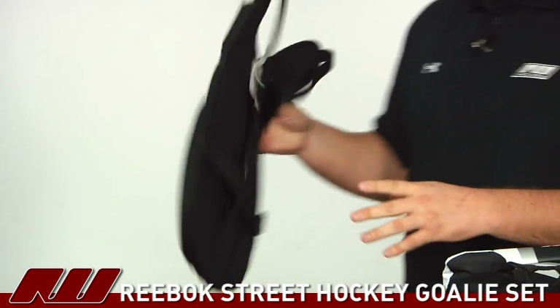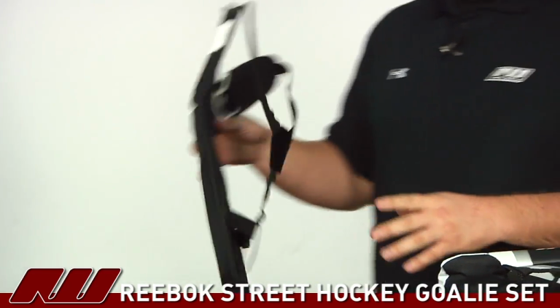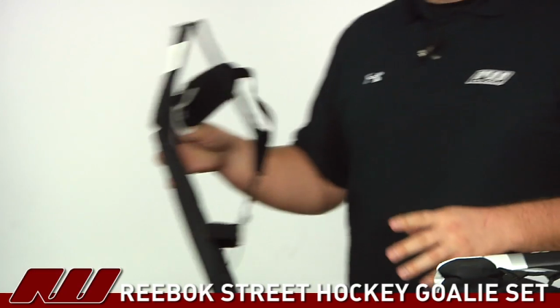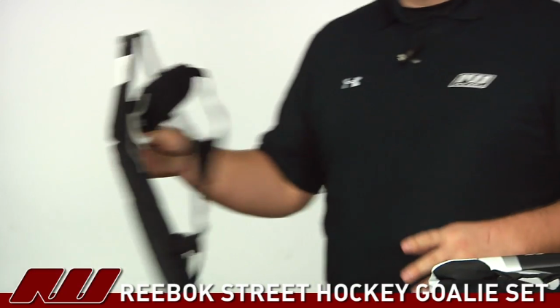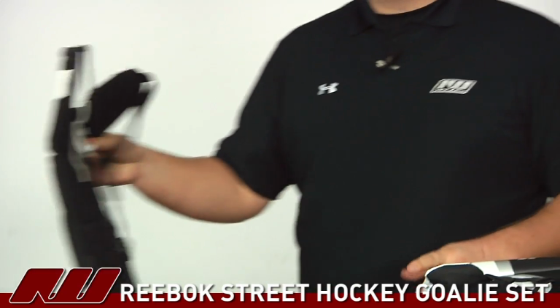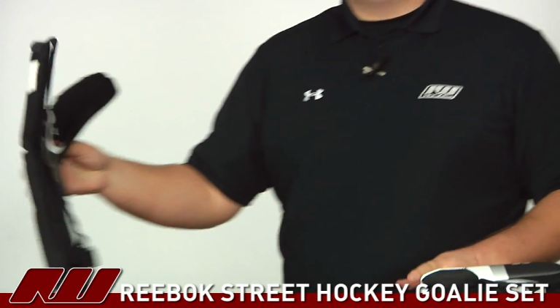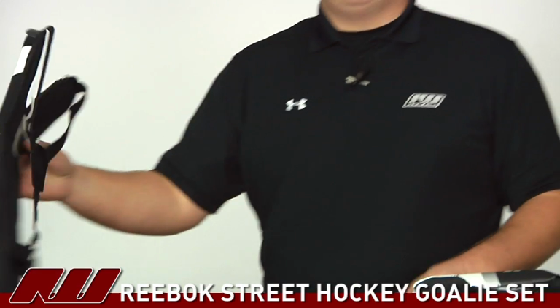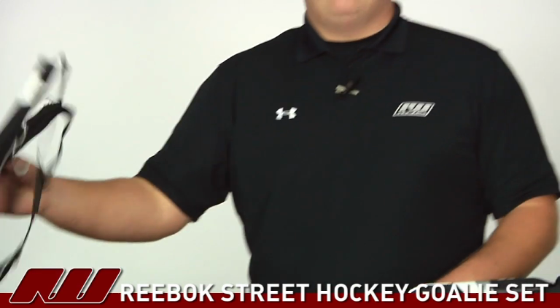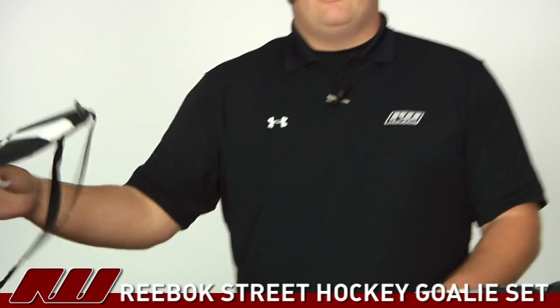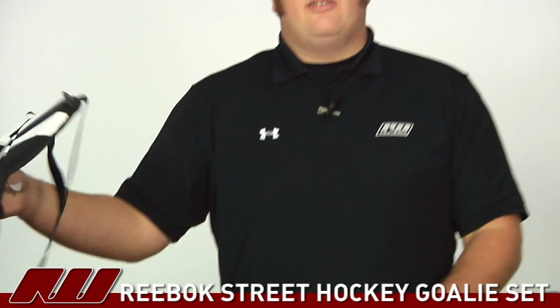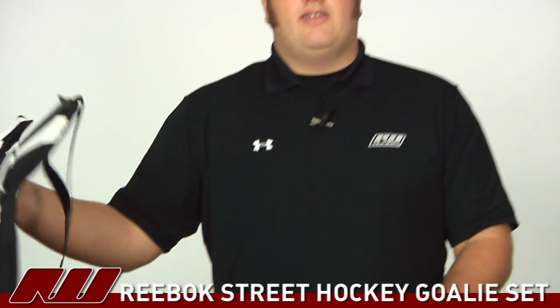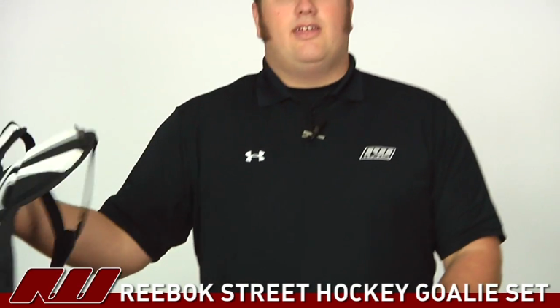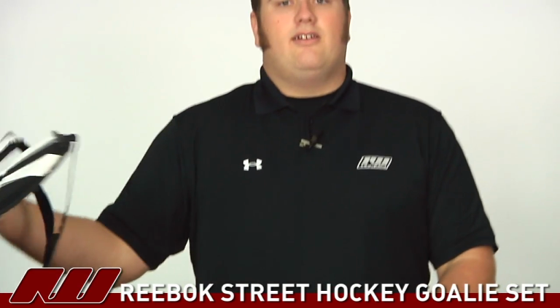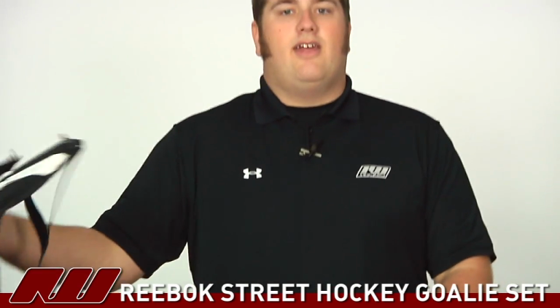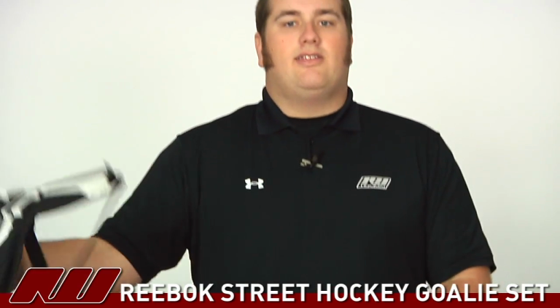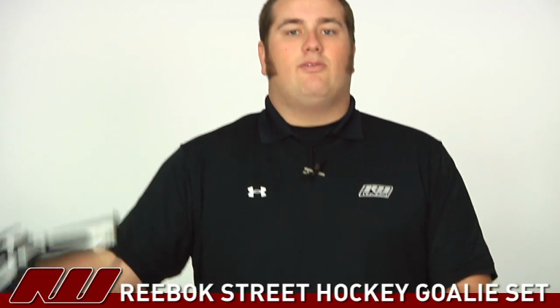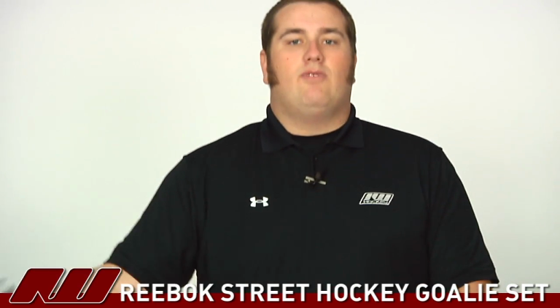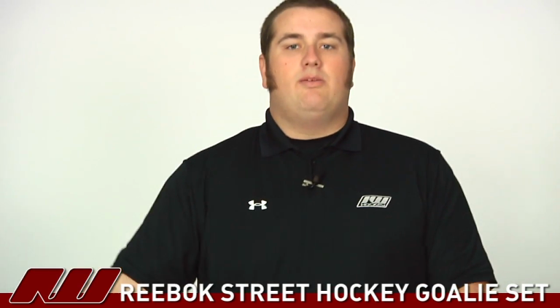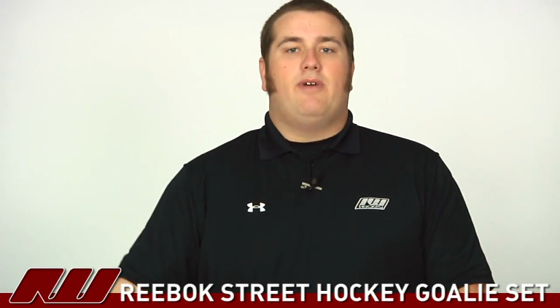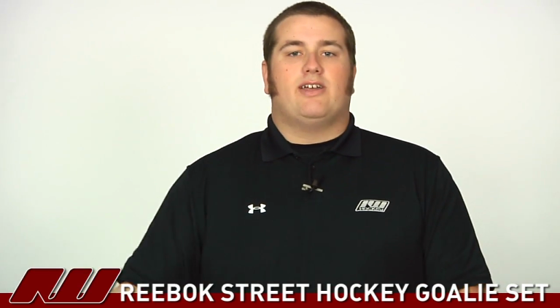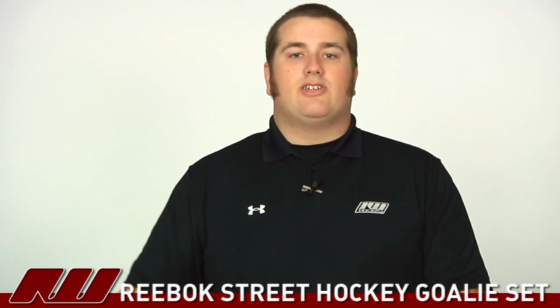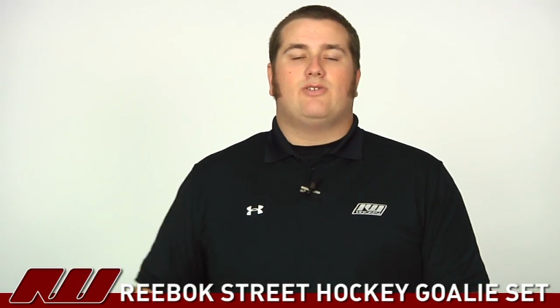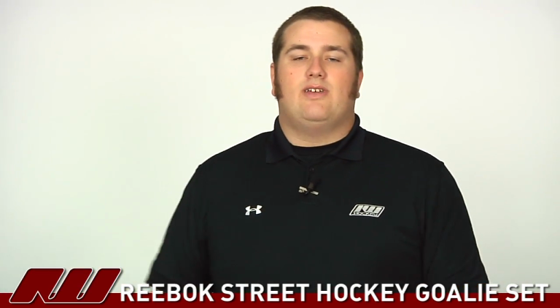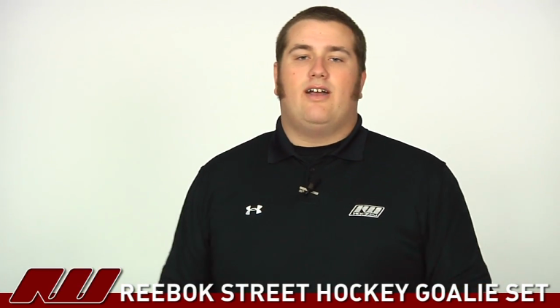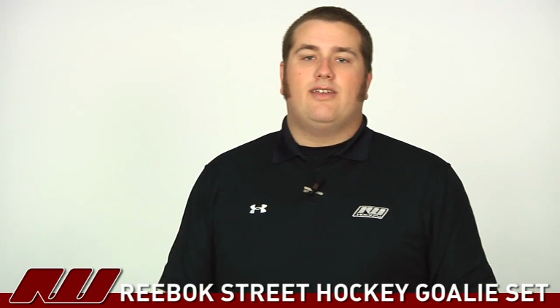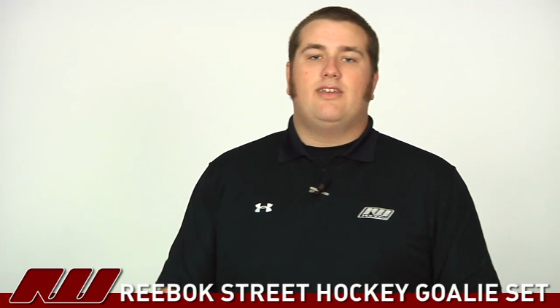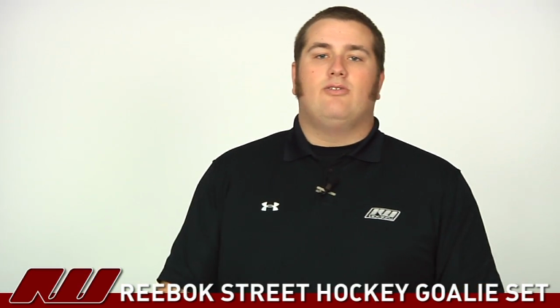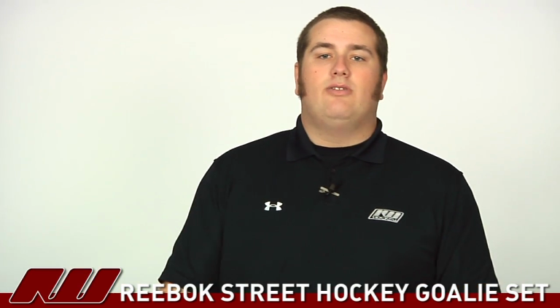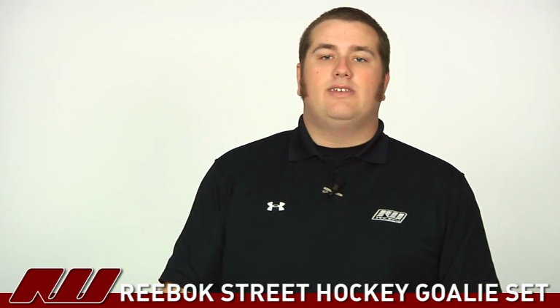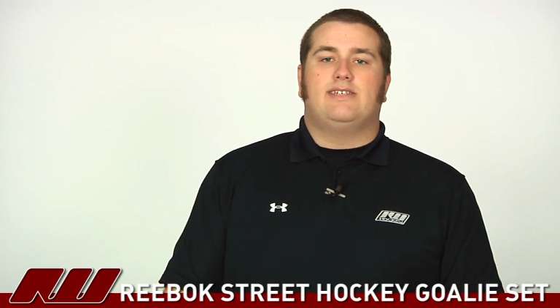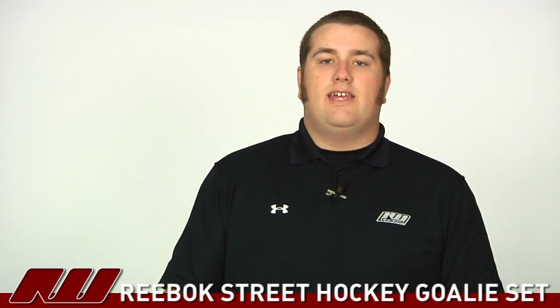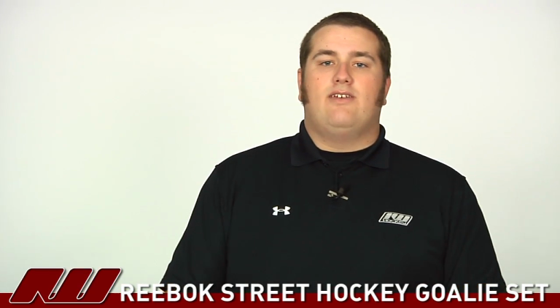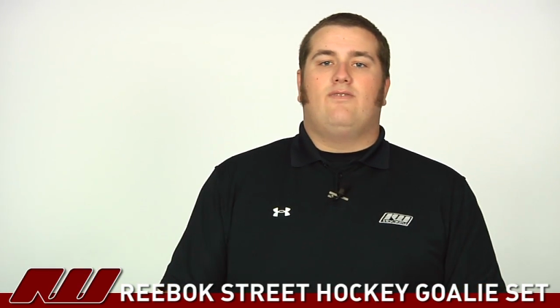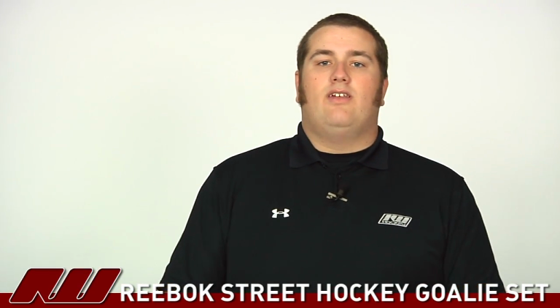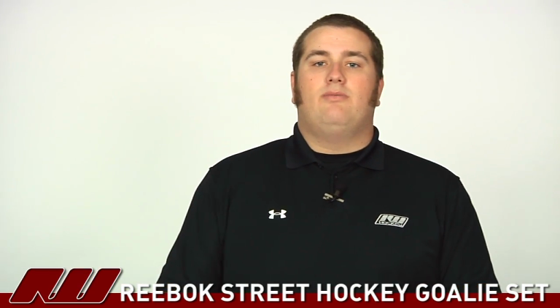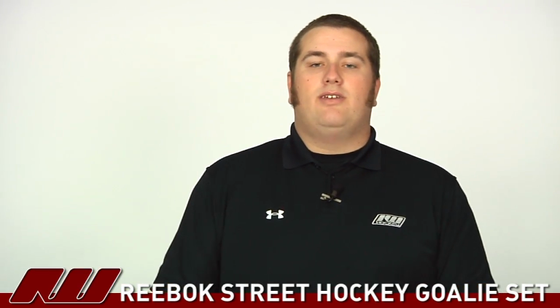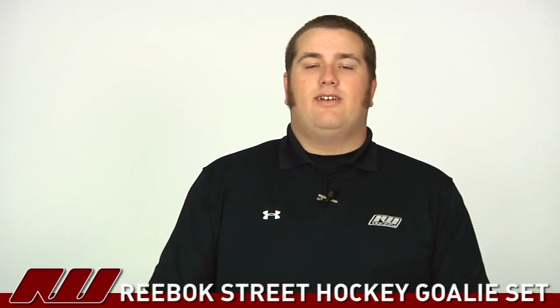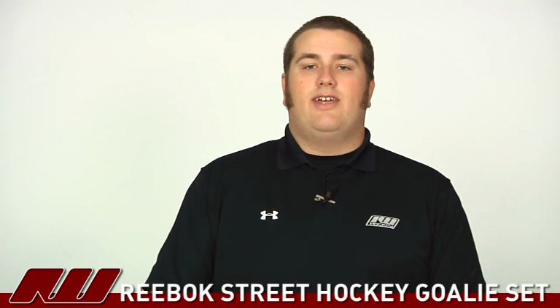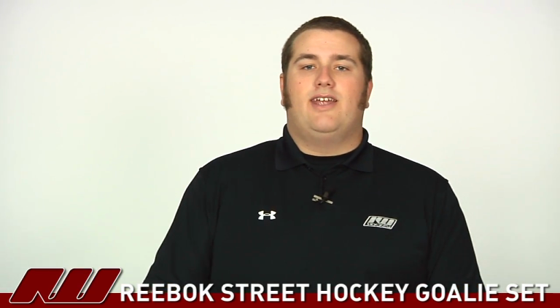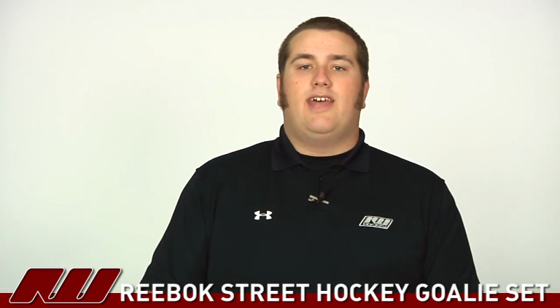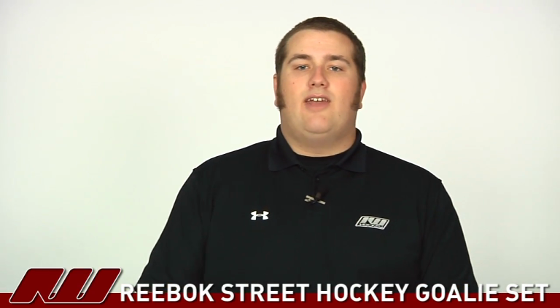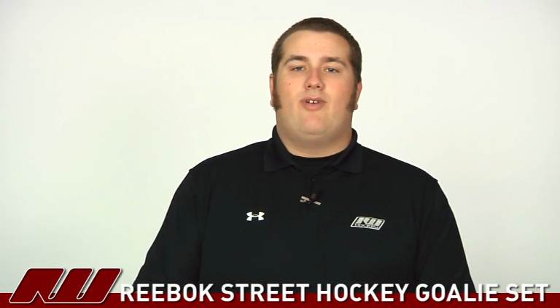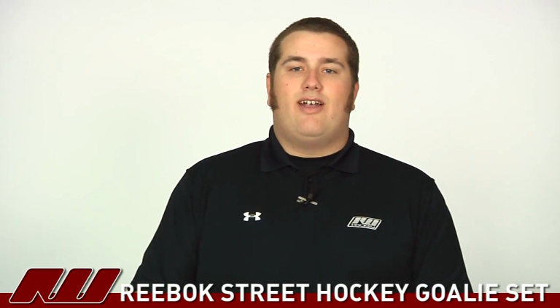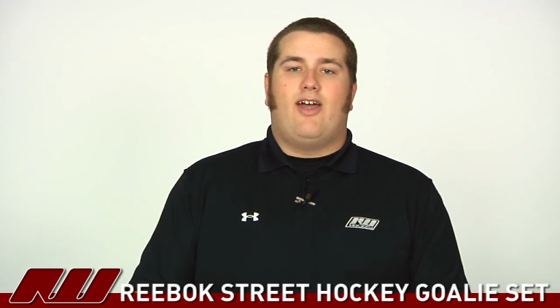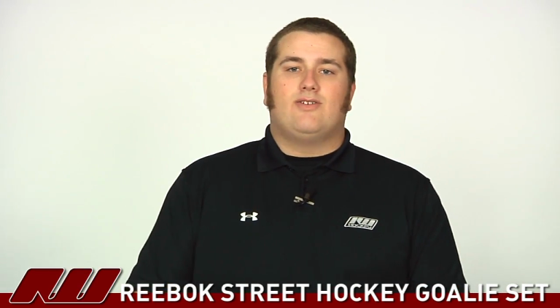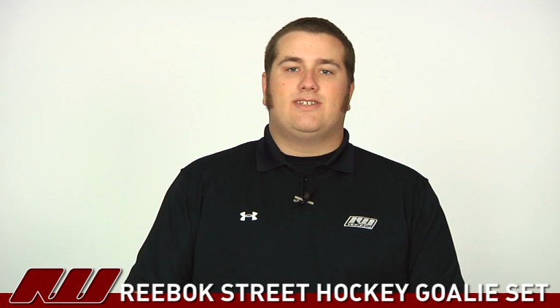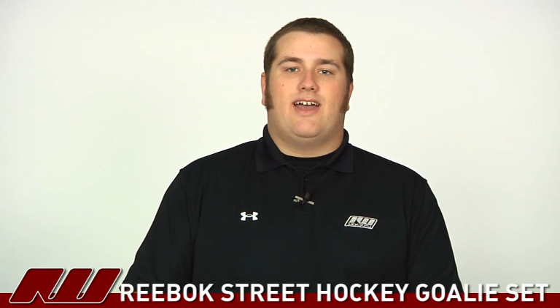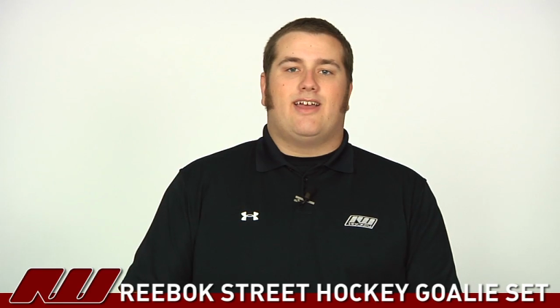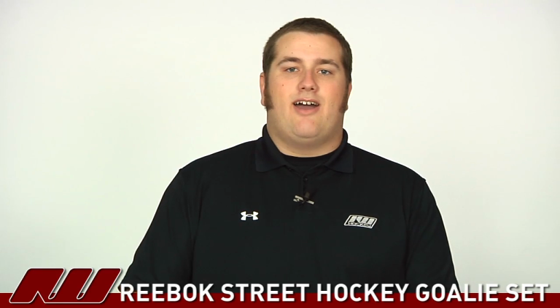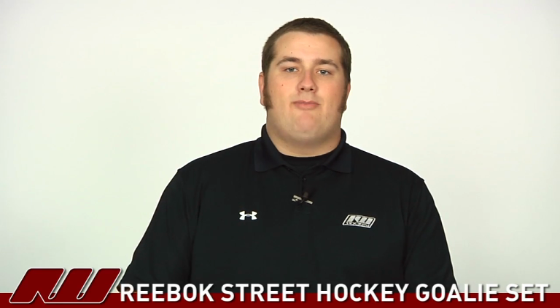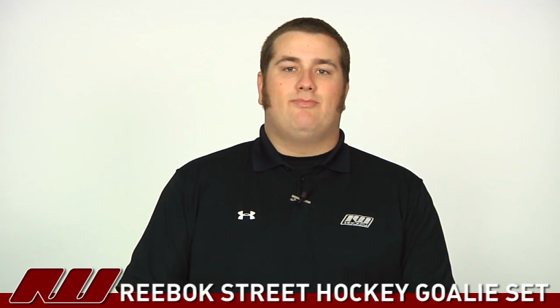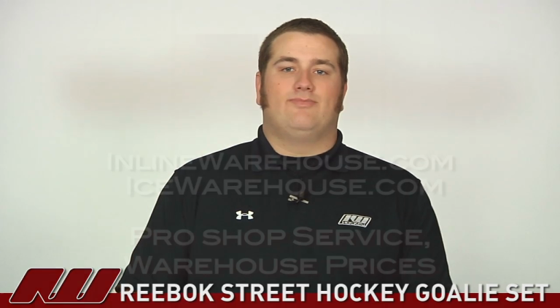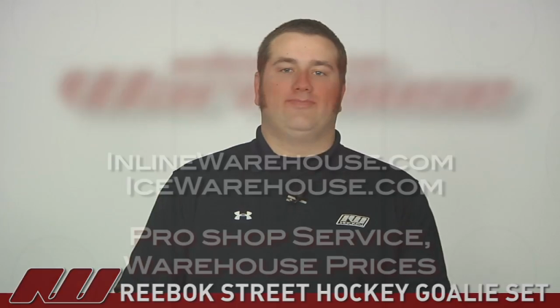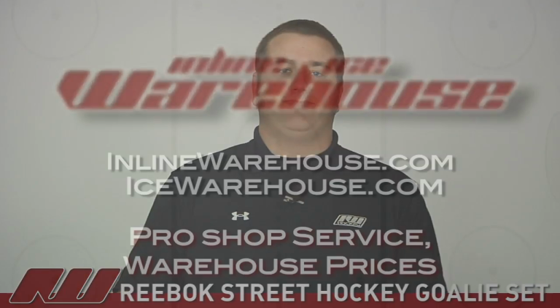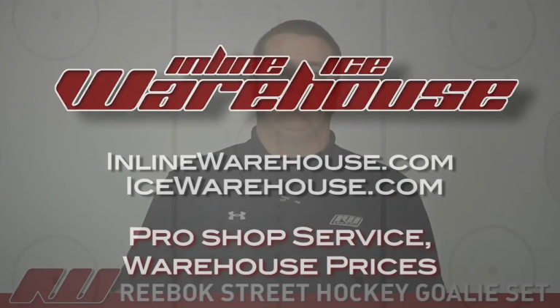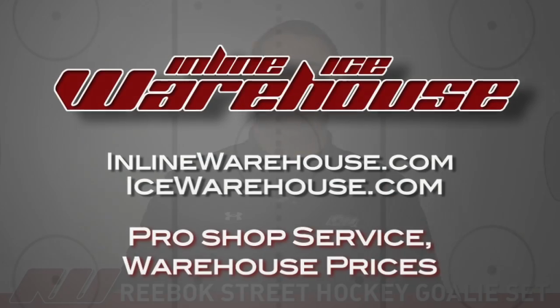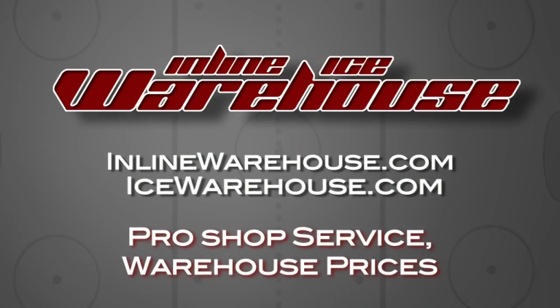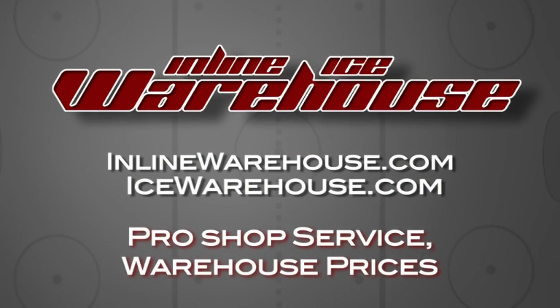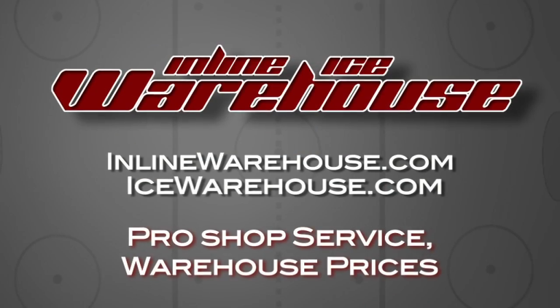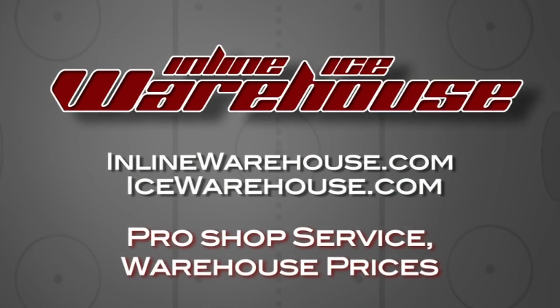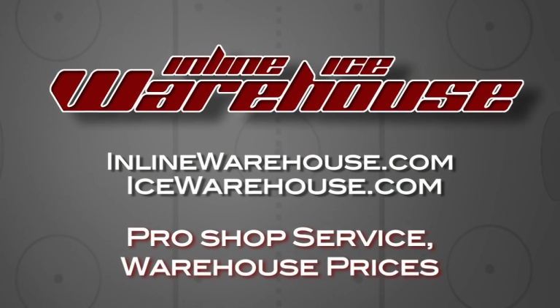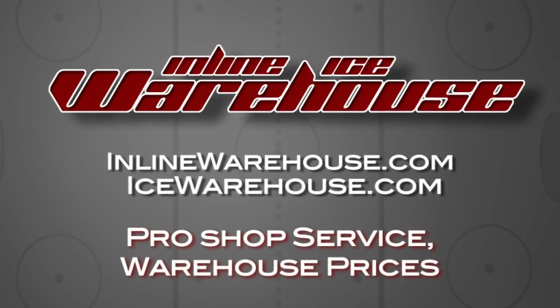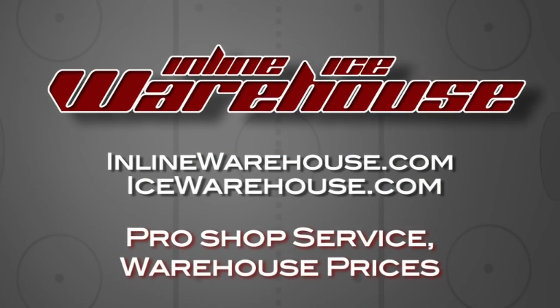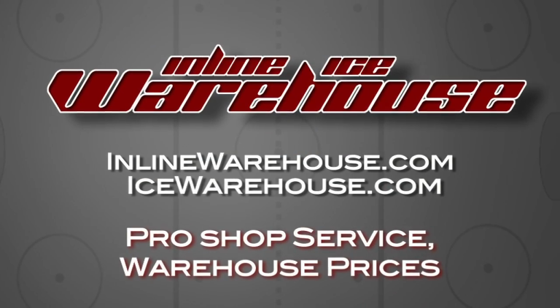That was just a quick look at the Reebok Street Hockey Goalie Set, available at InlineWarehouse.com. Thank you.